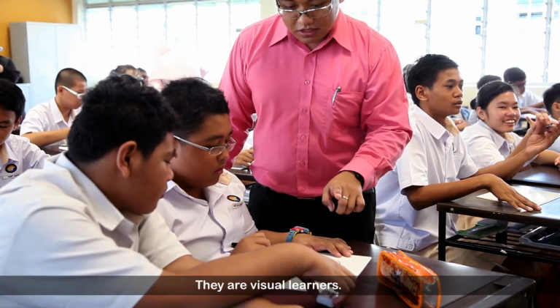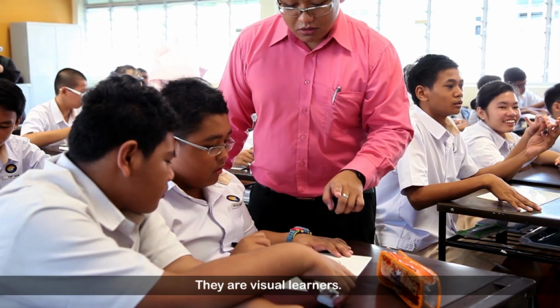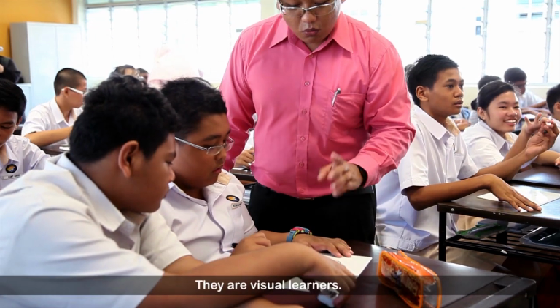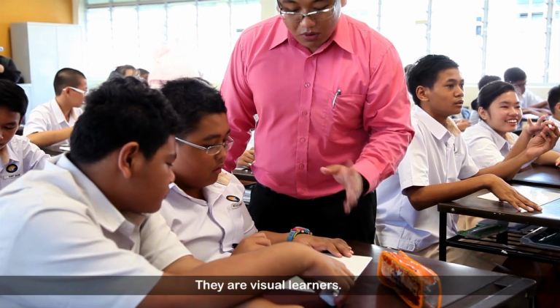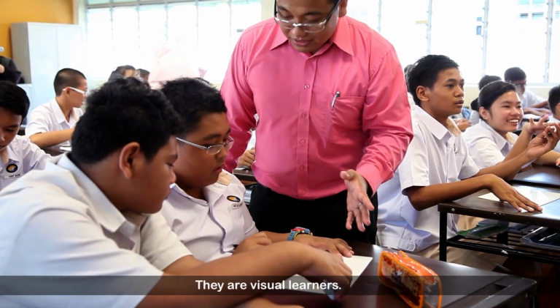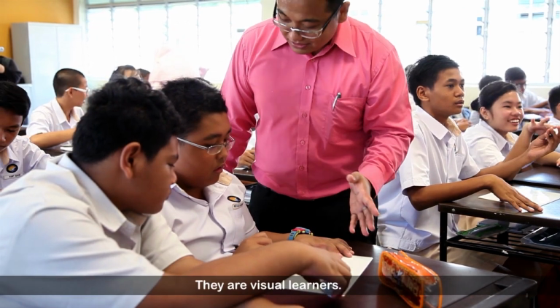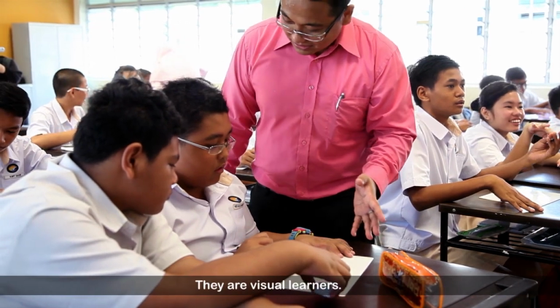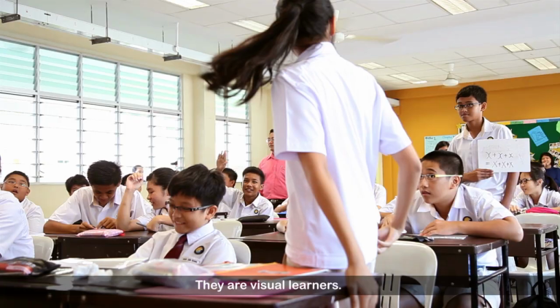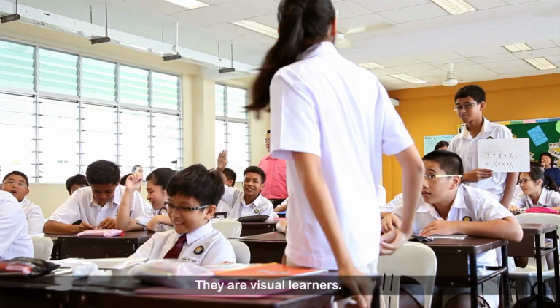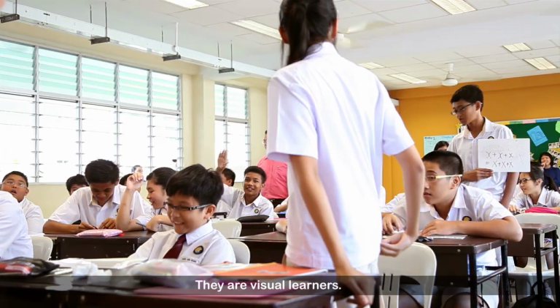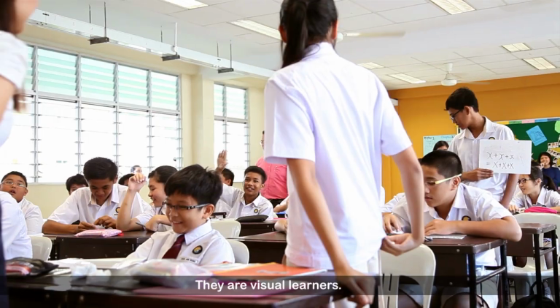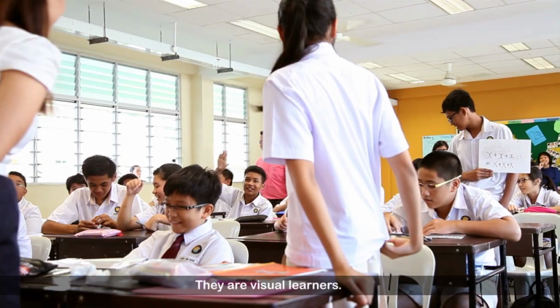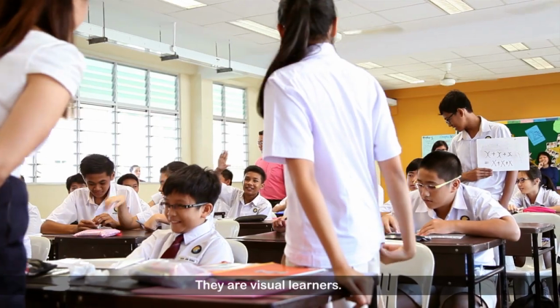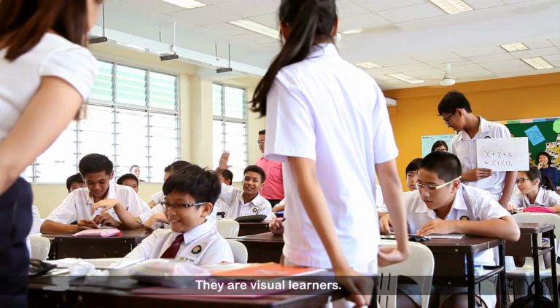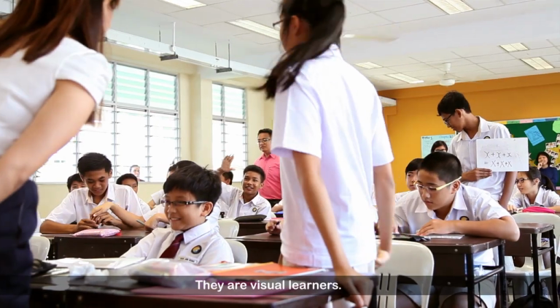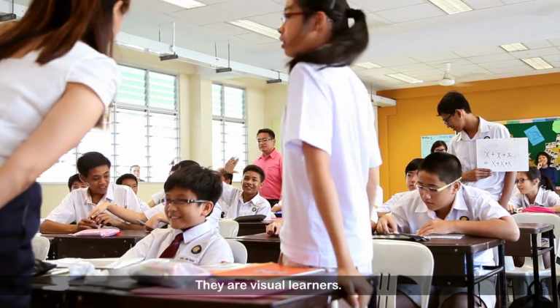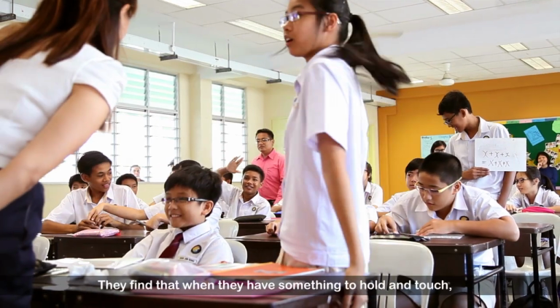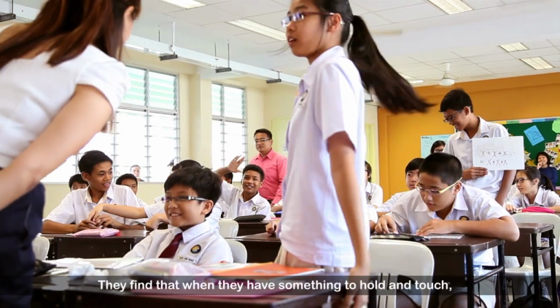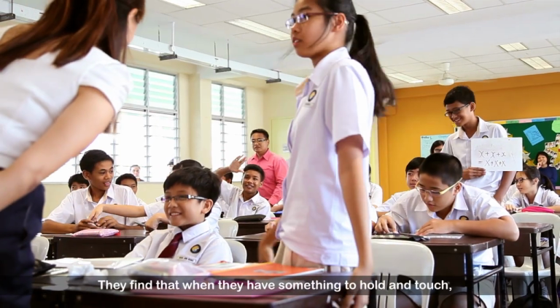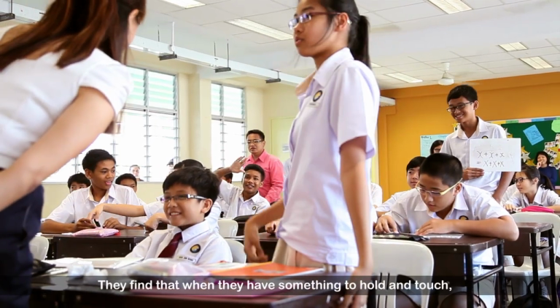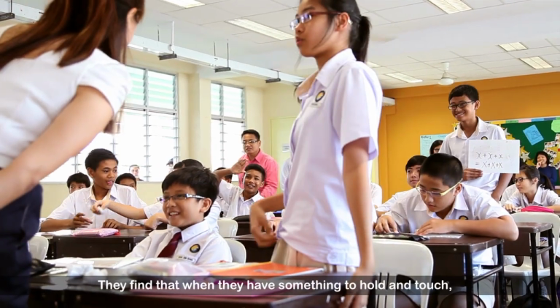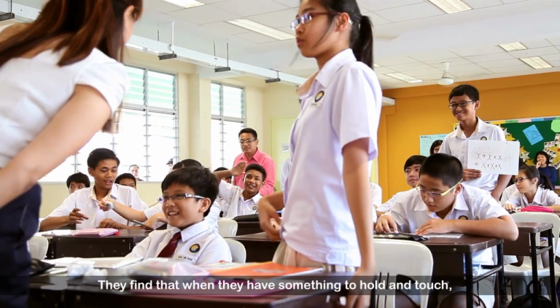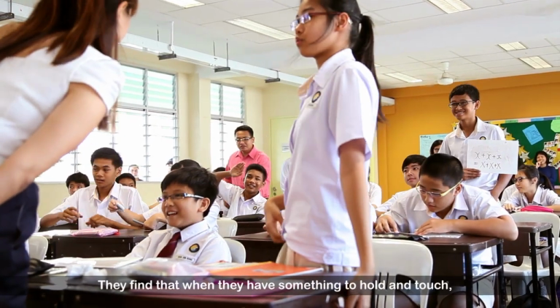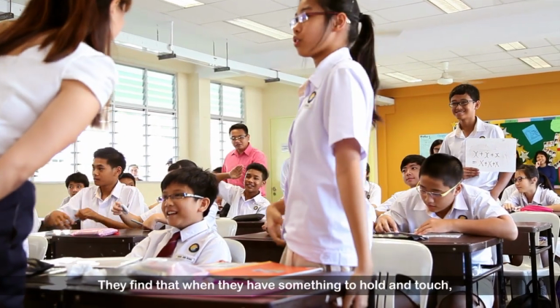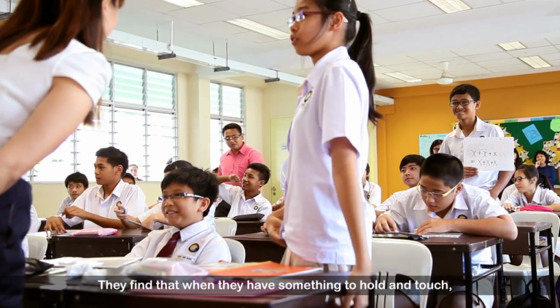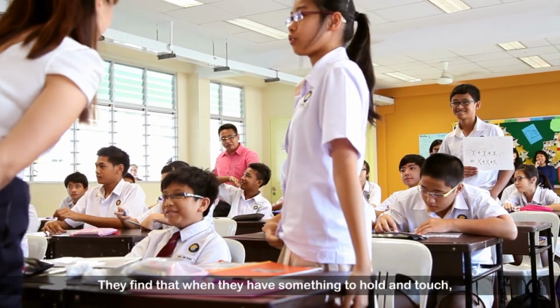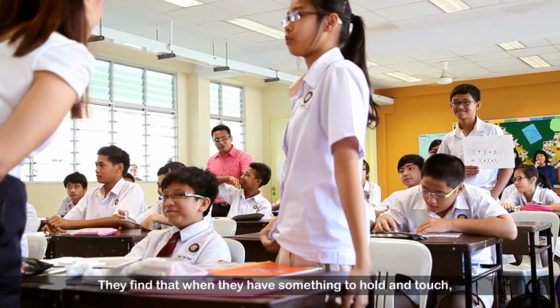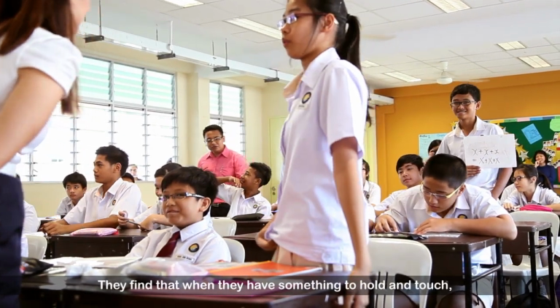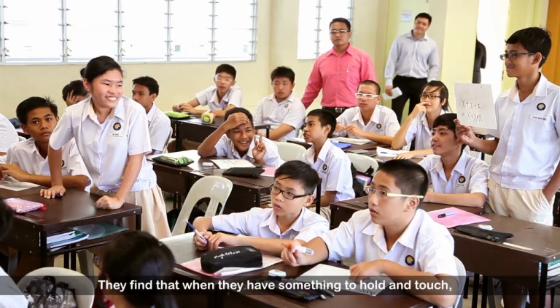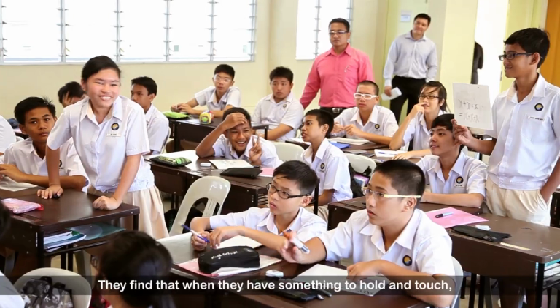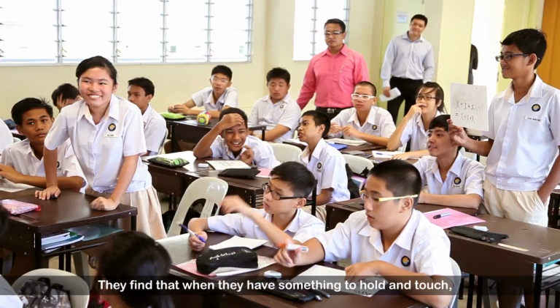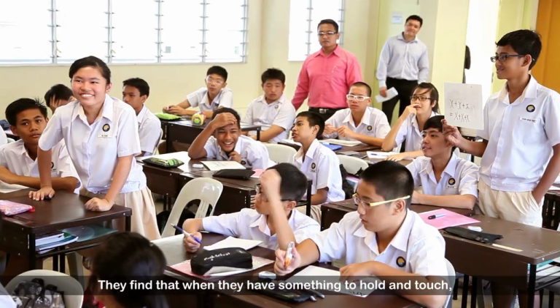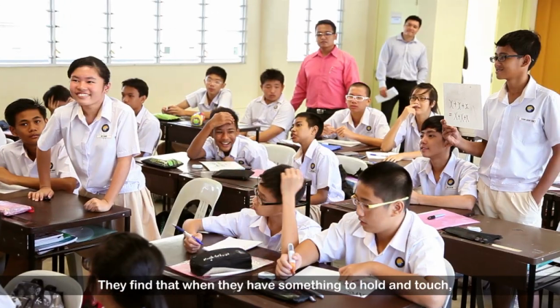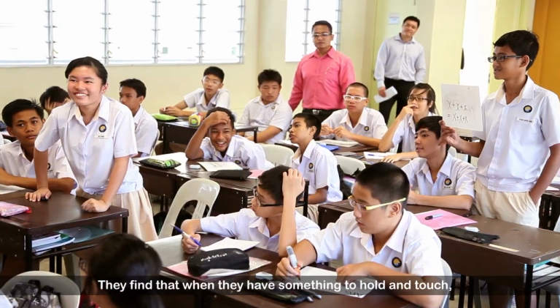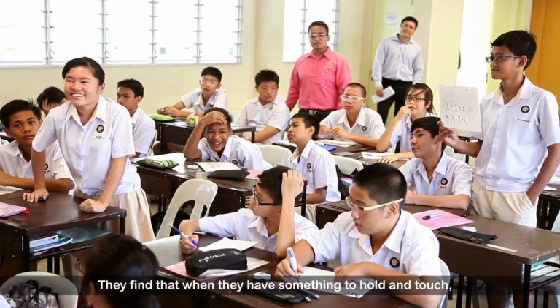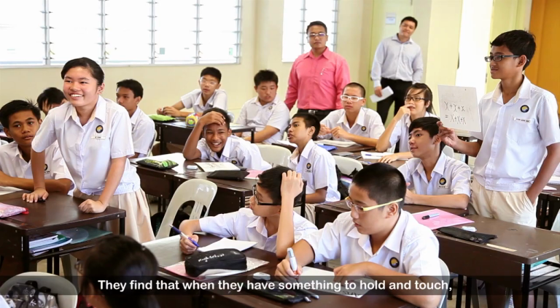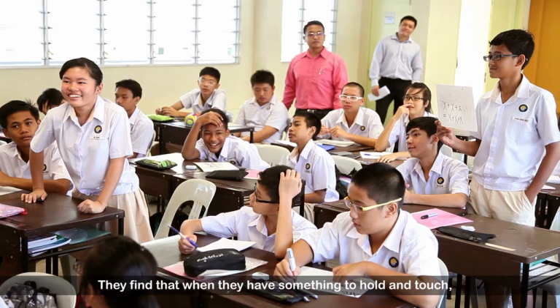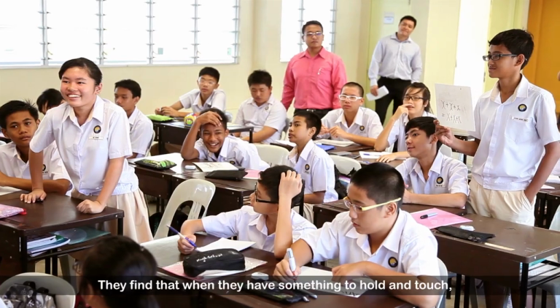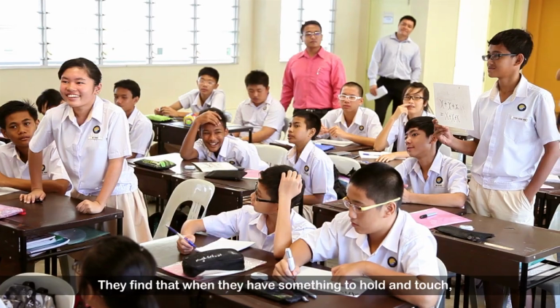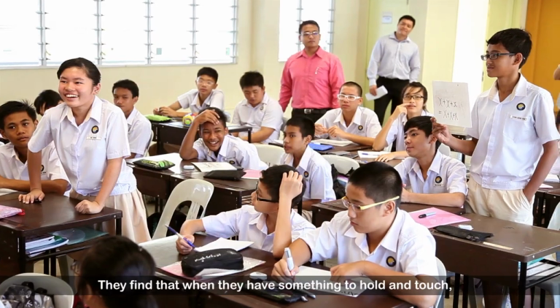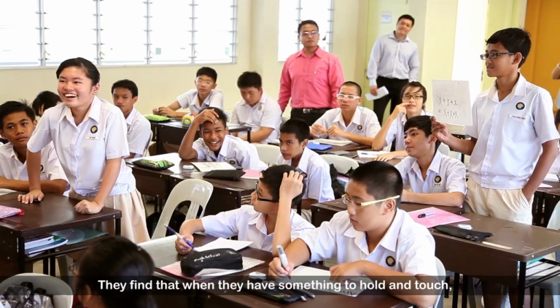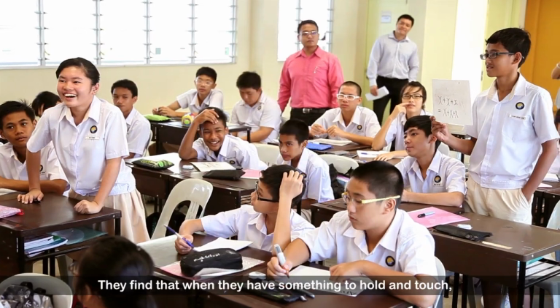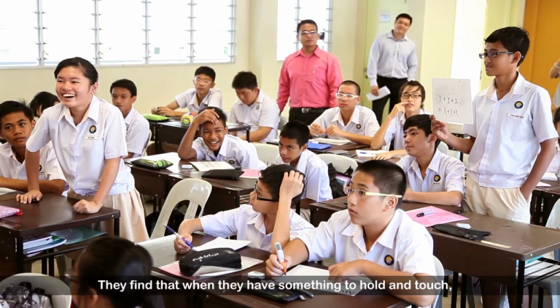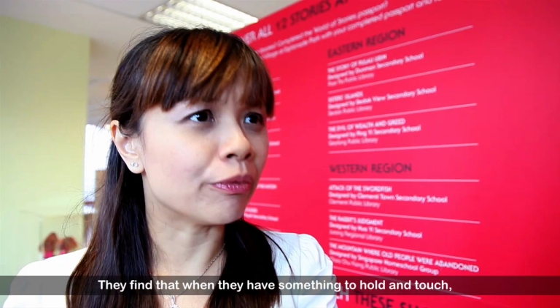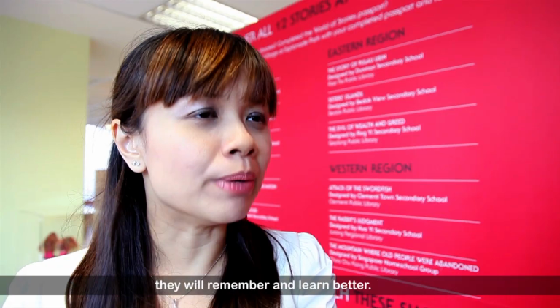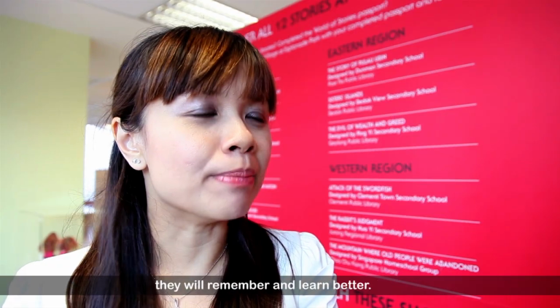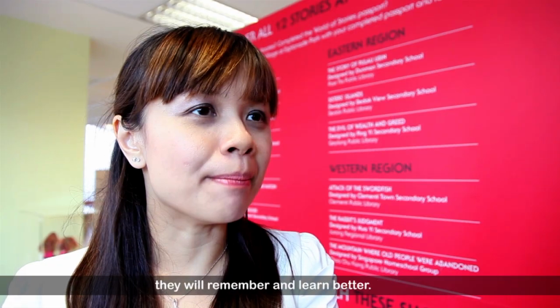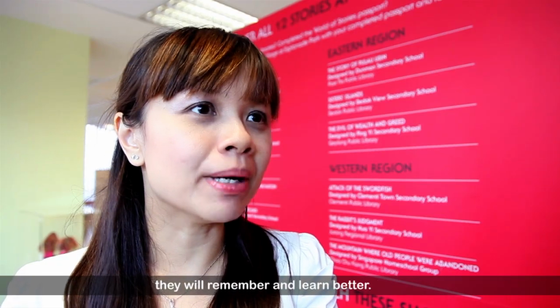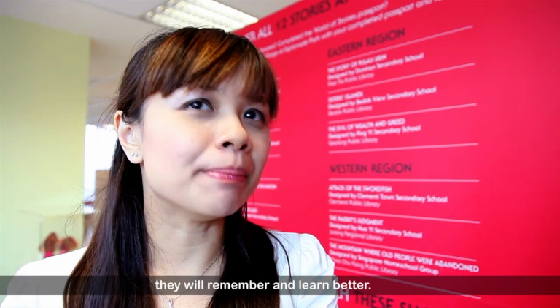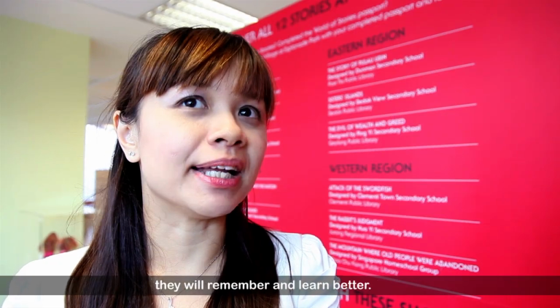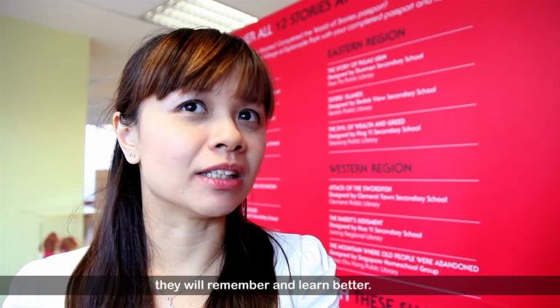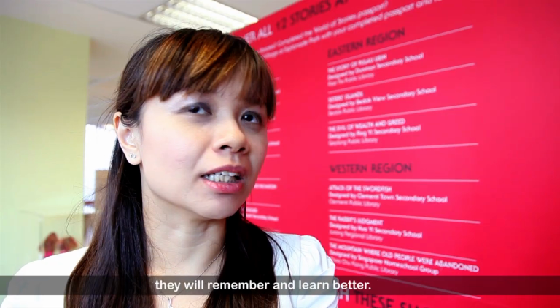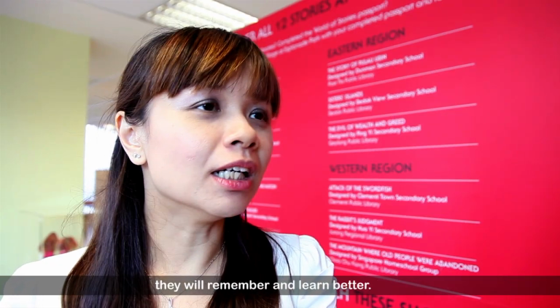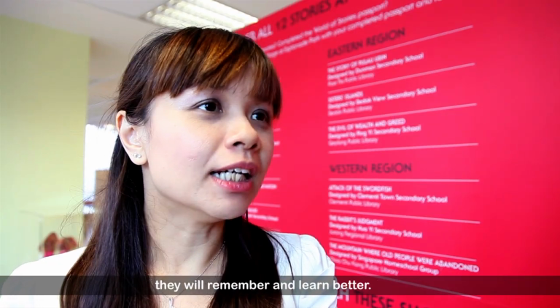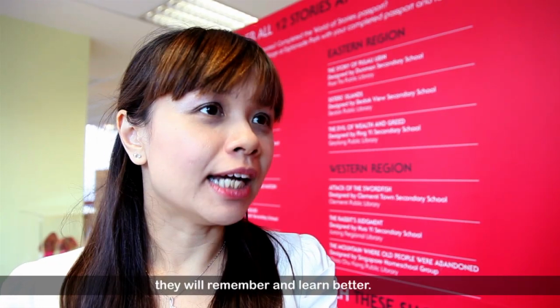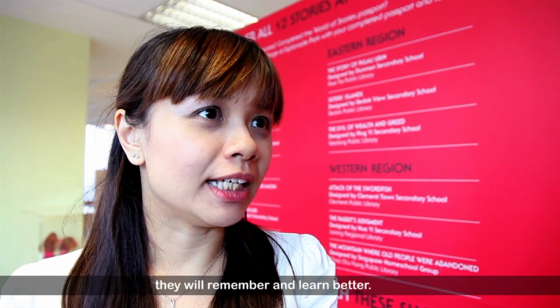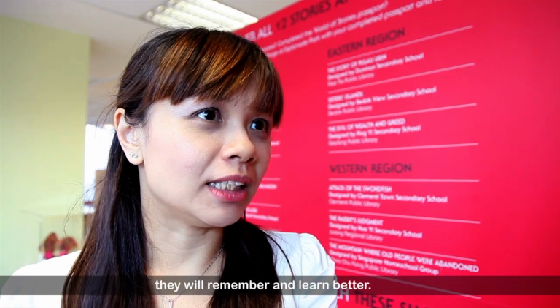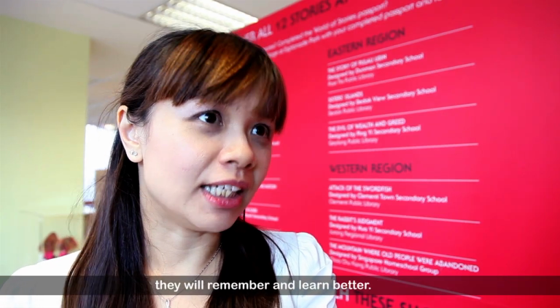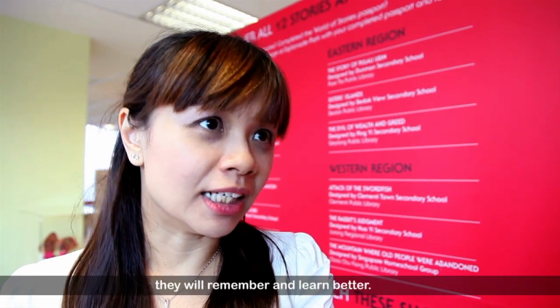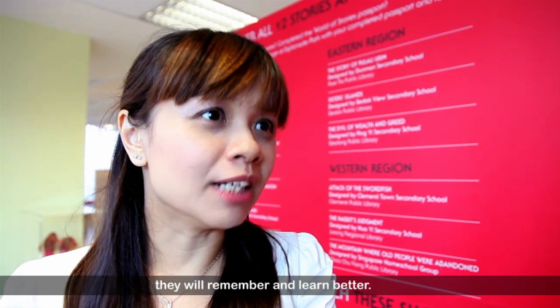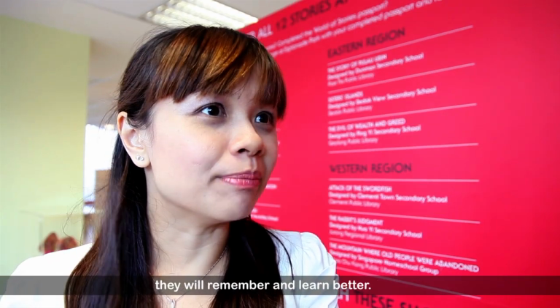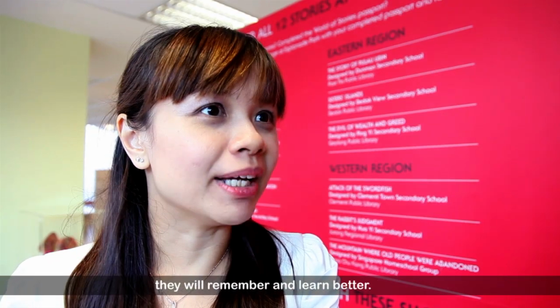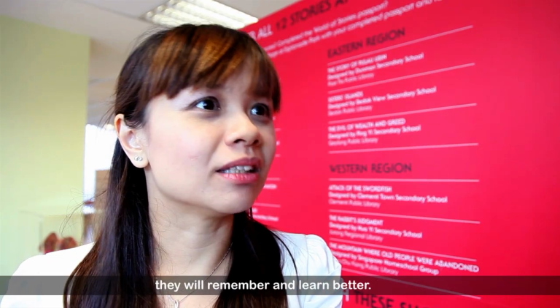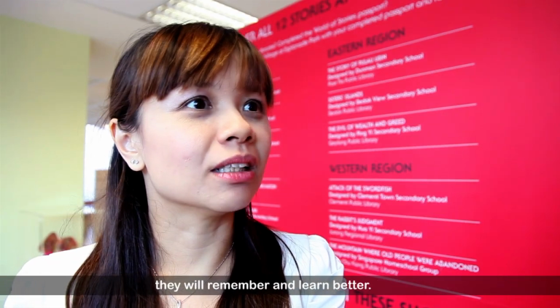They are visual learners. They find that when they have something to hold, something to touch, they remember better and they learn better.